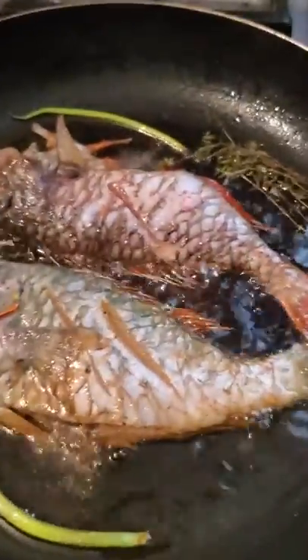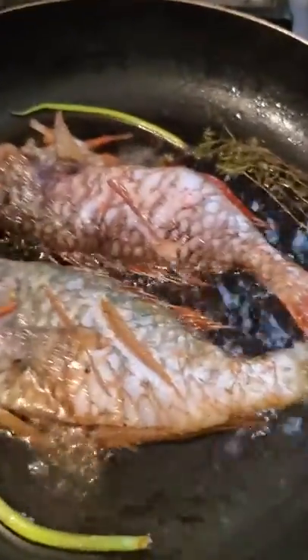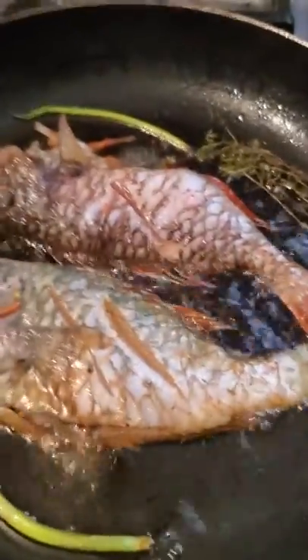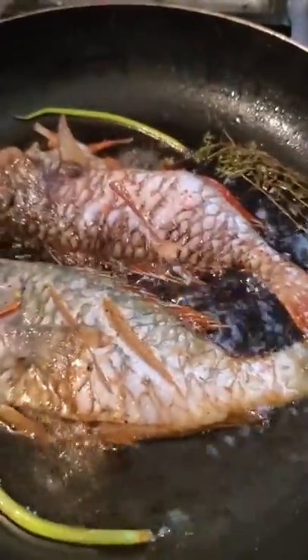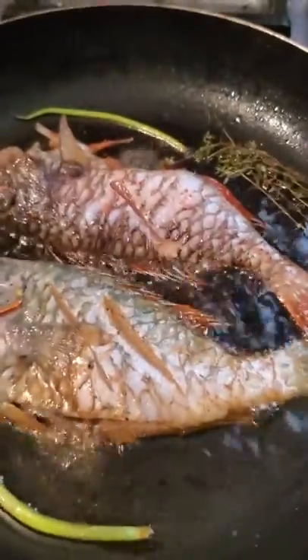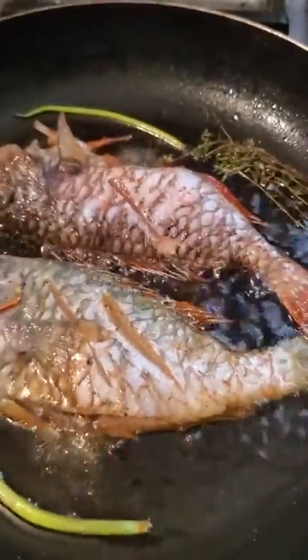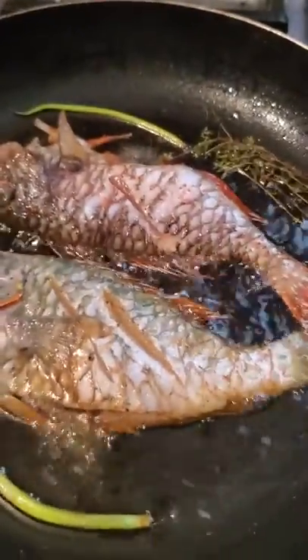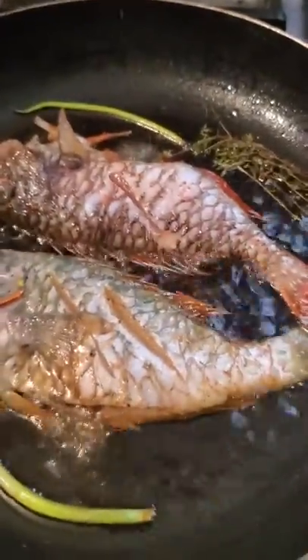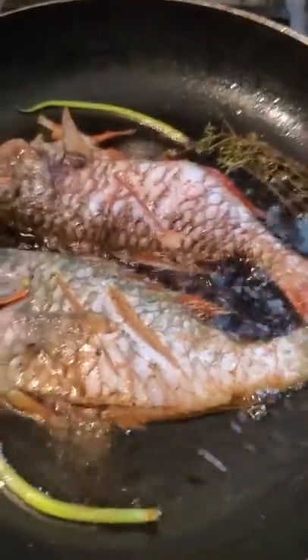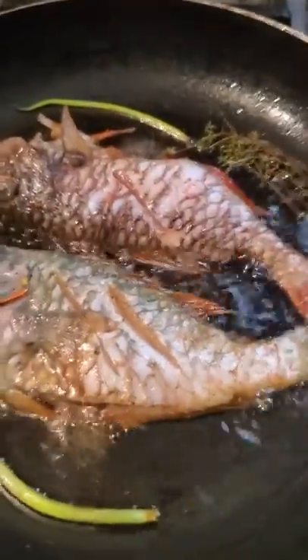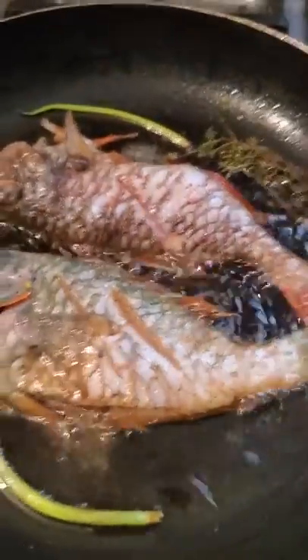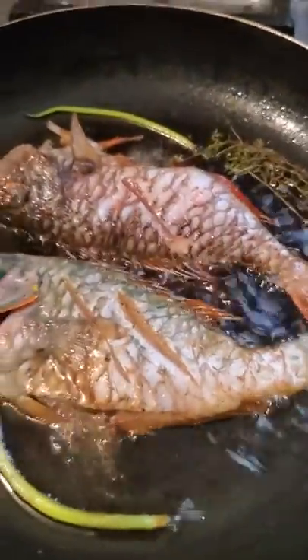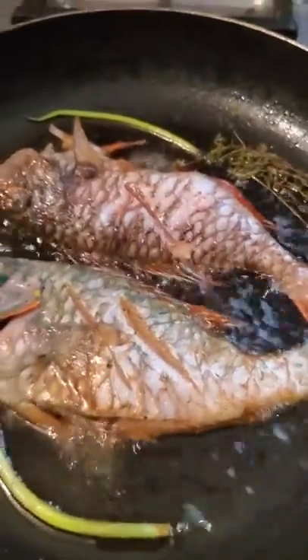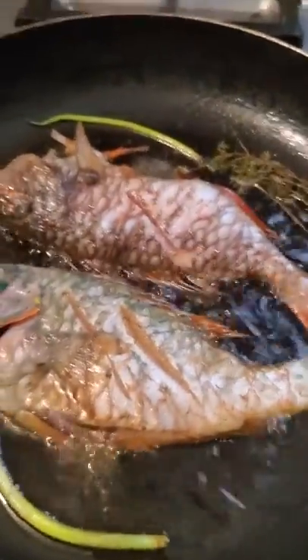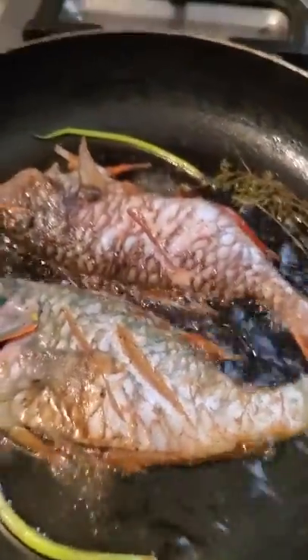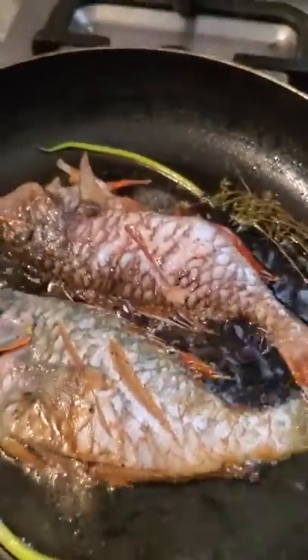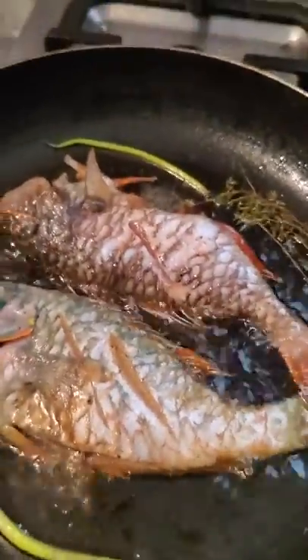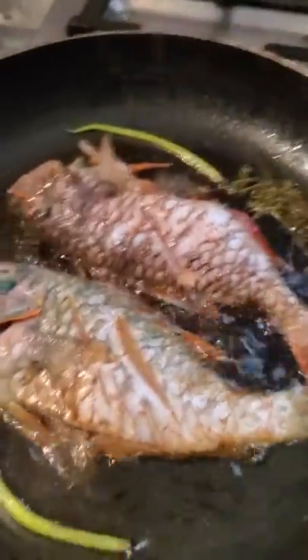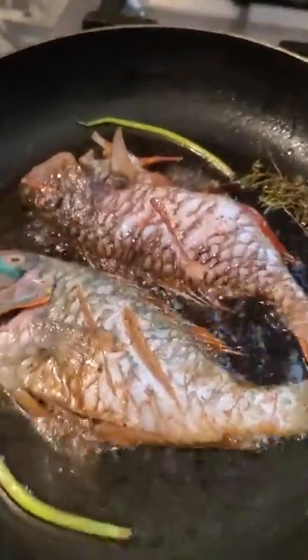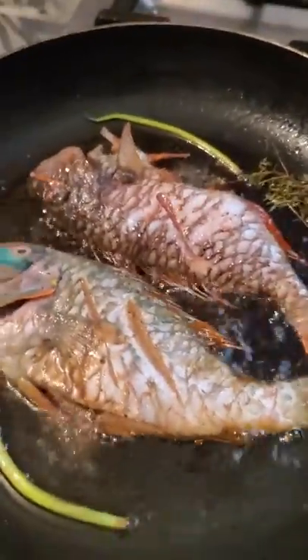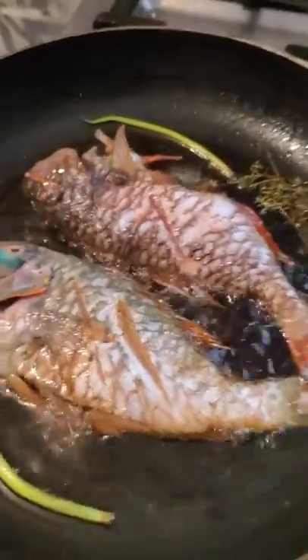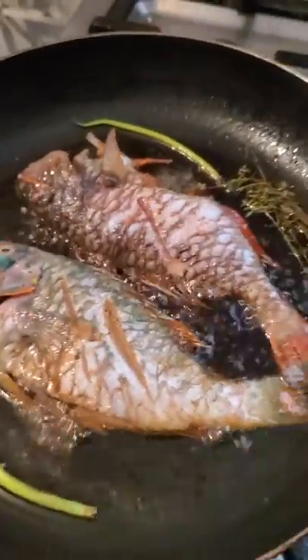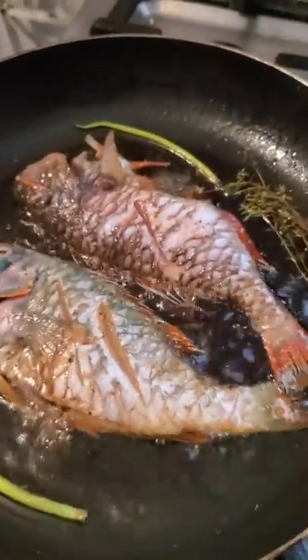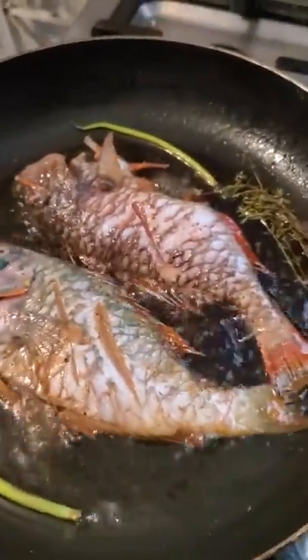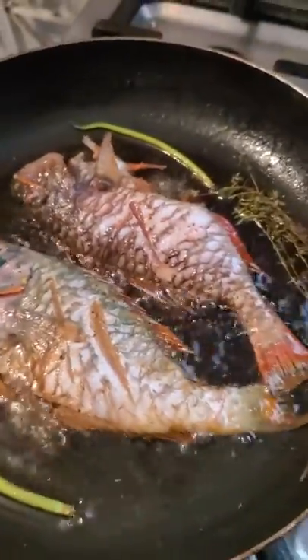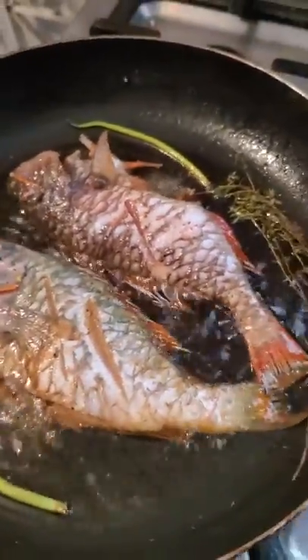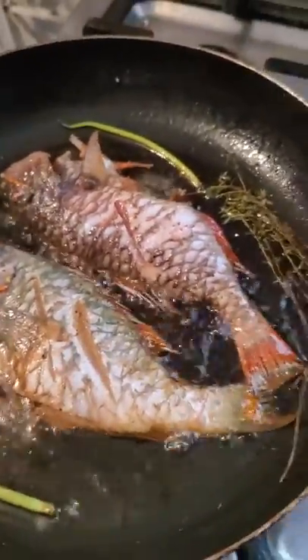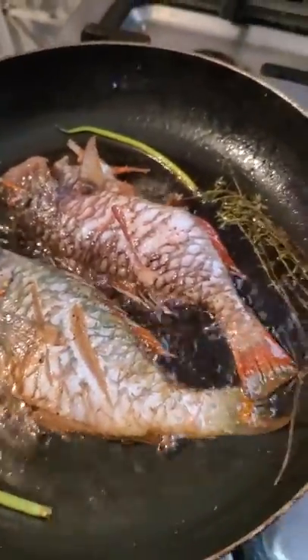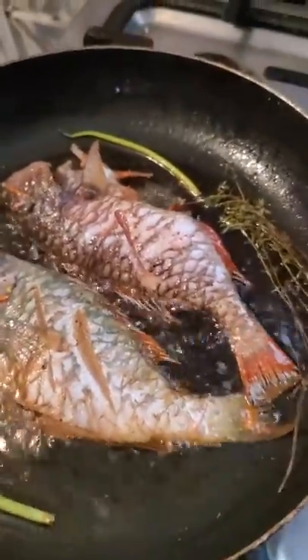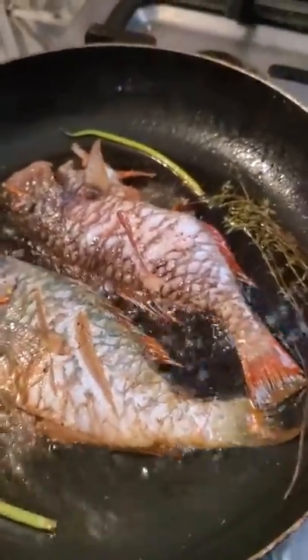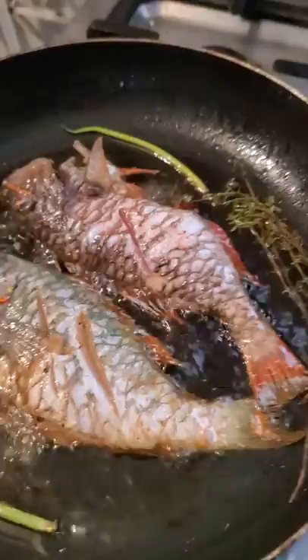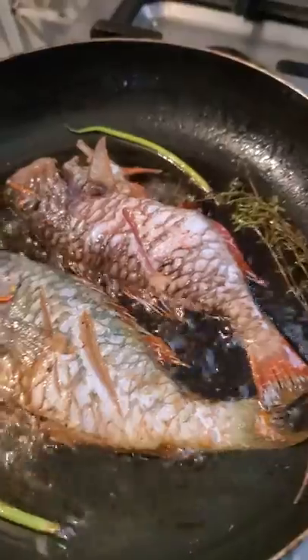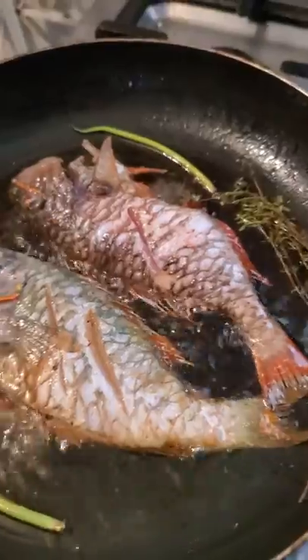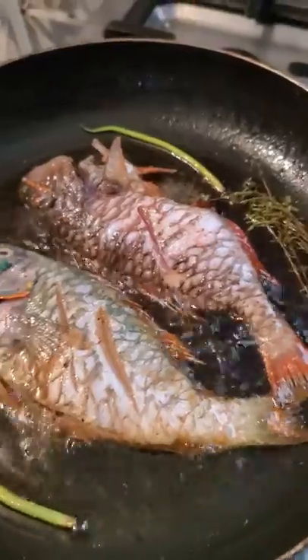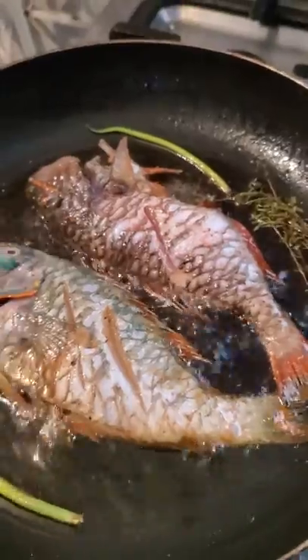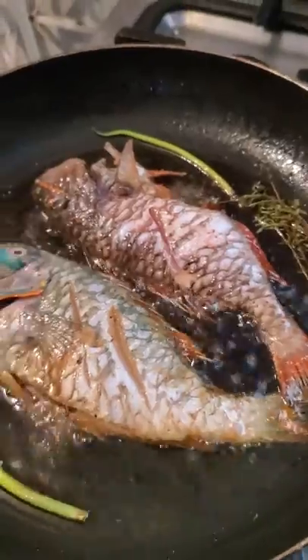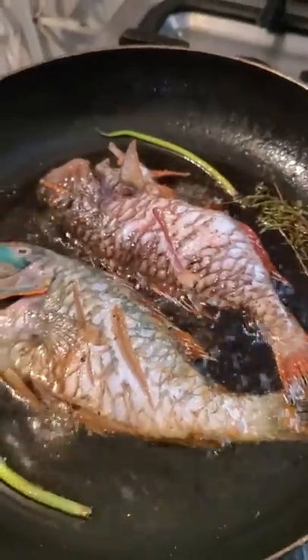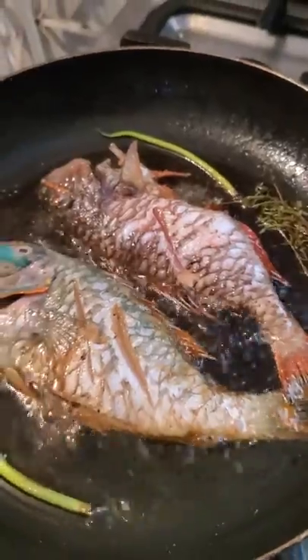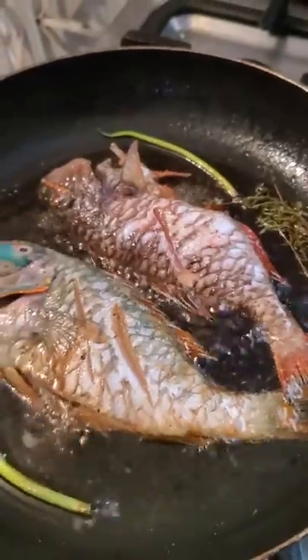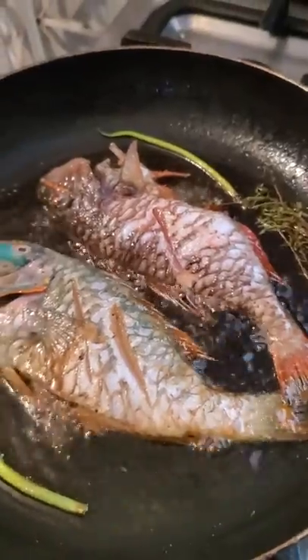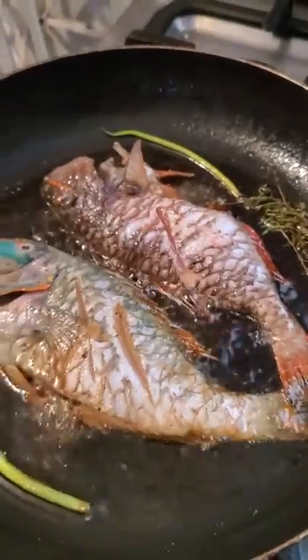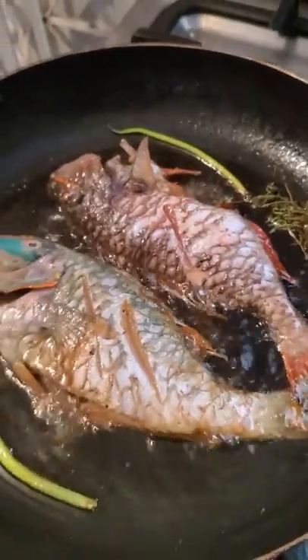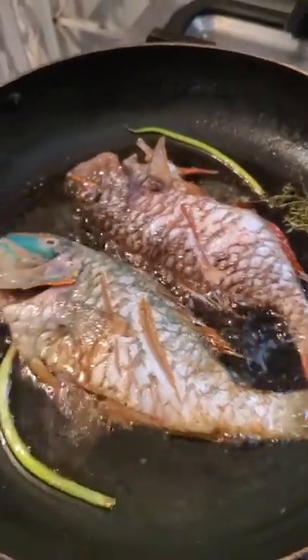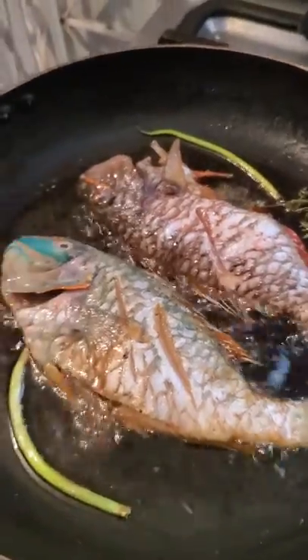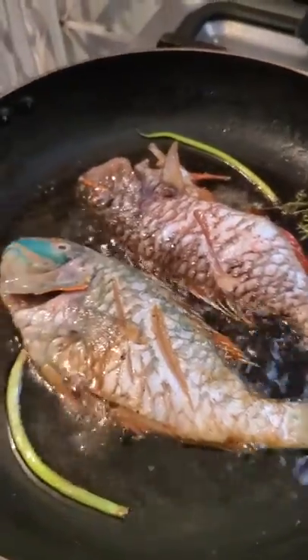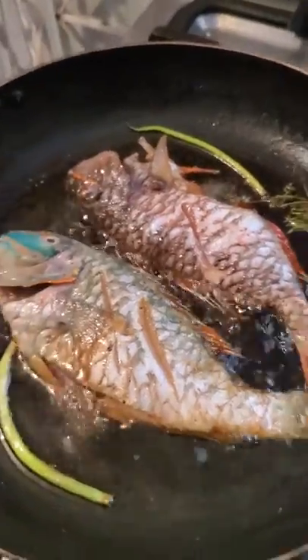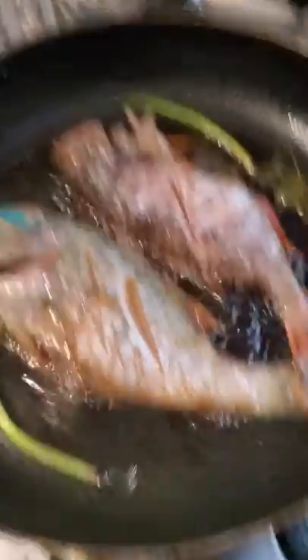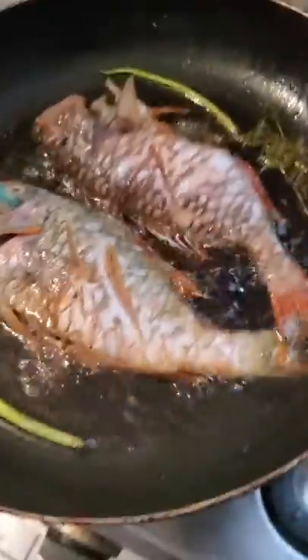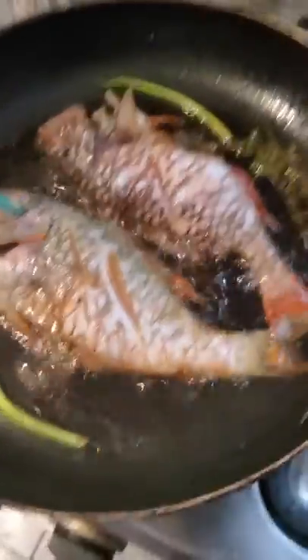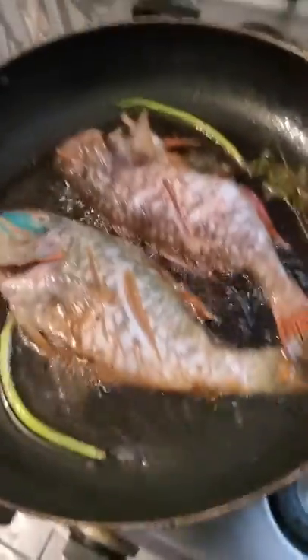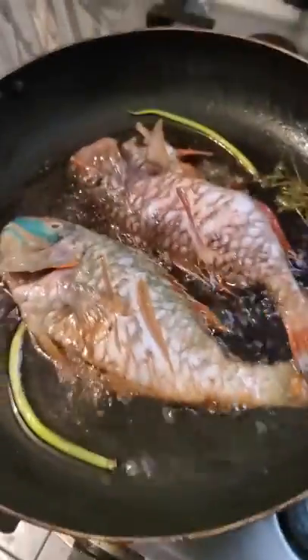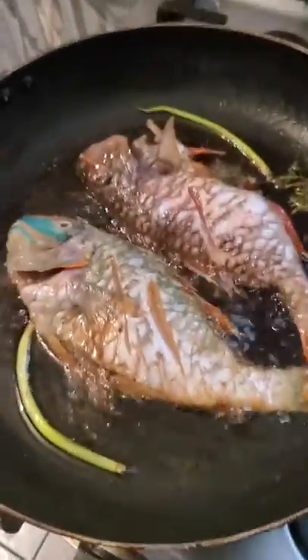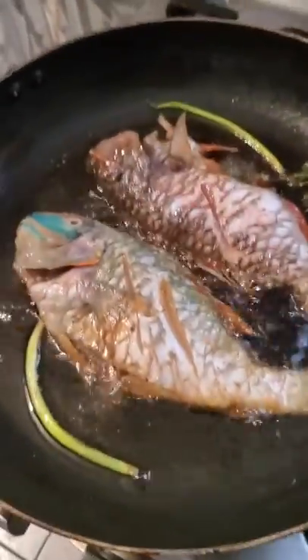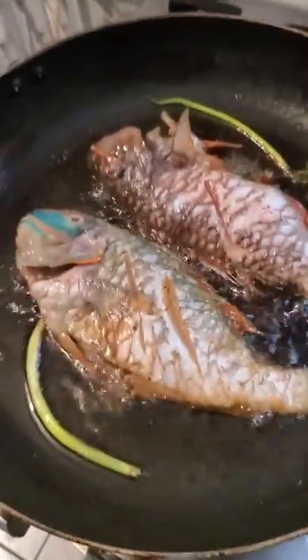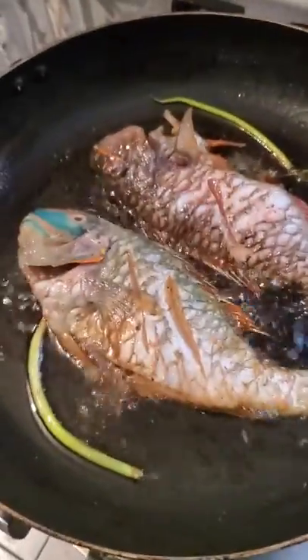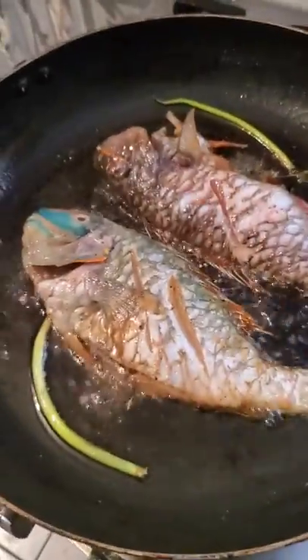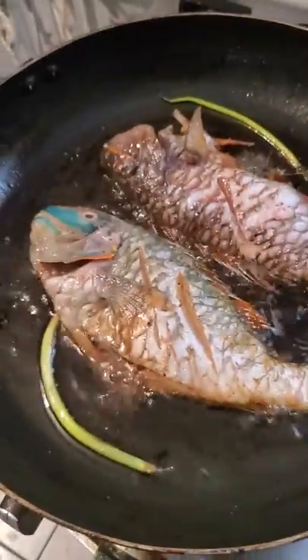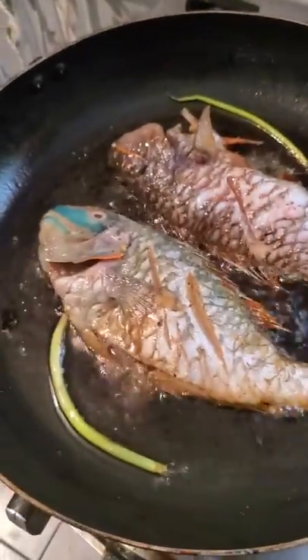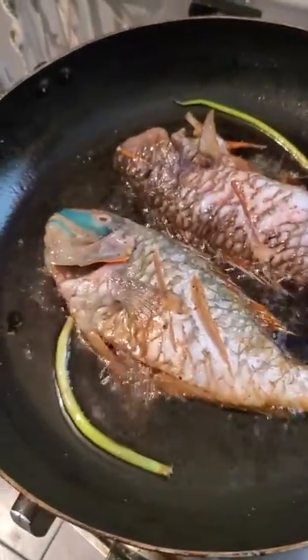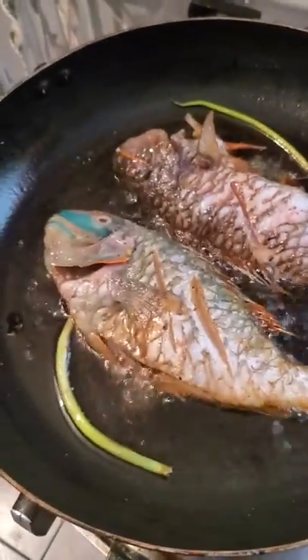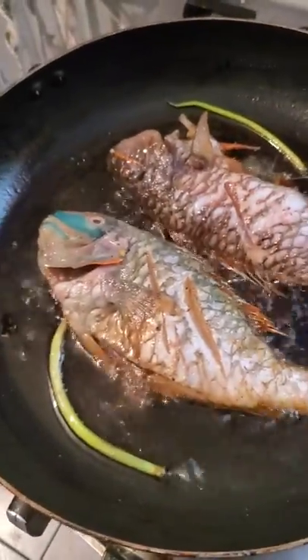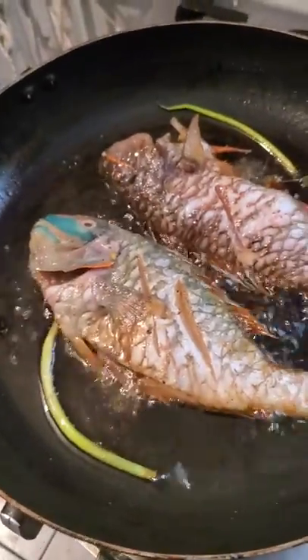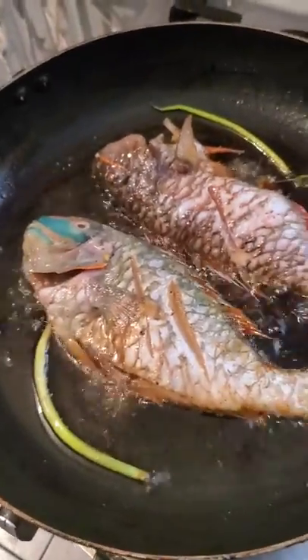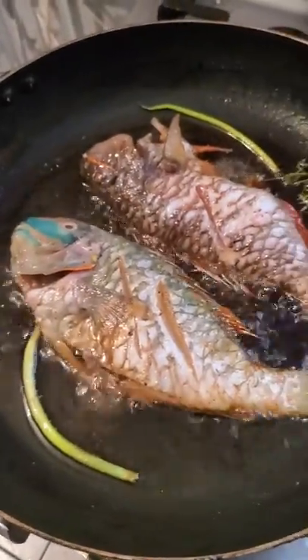Before I start, I'll wash the fish with vinegar. You can use vinegar and lemon or lime. And yeah, that's about it.